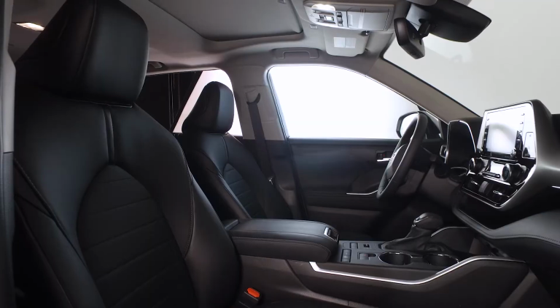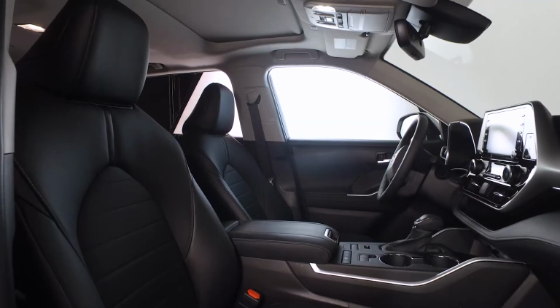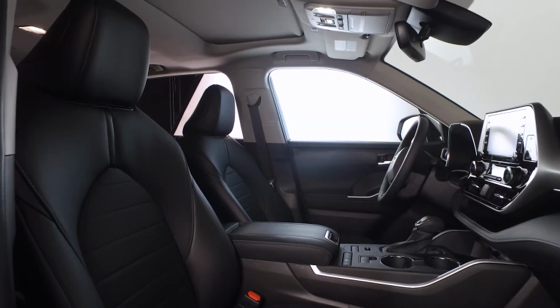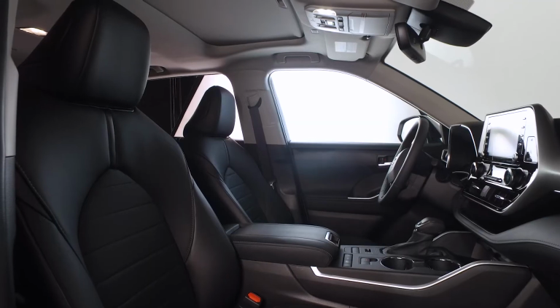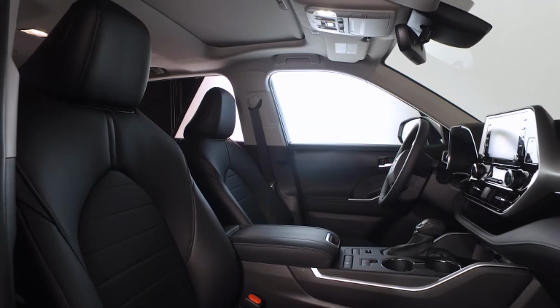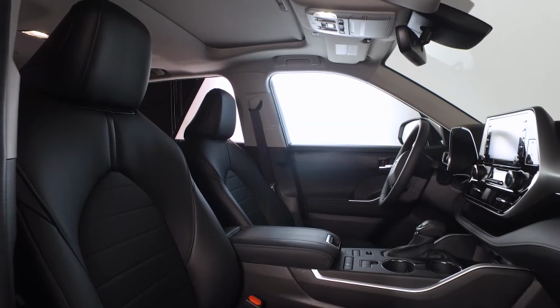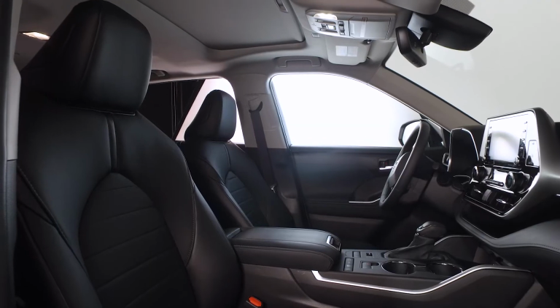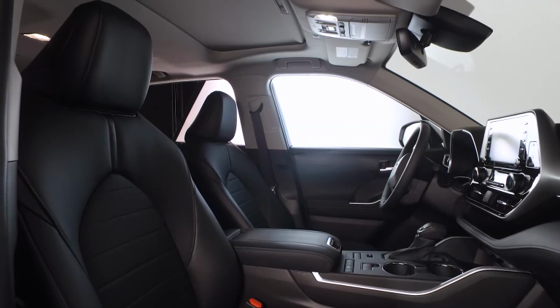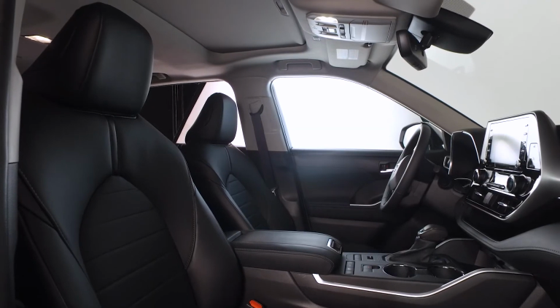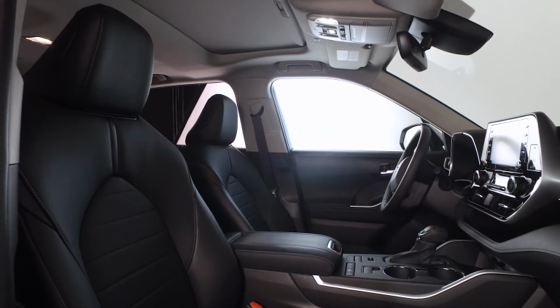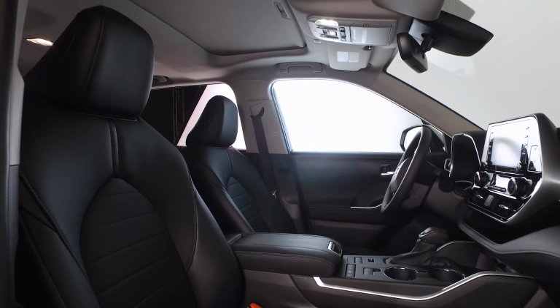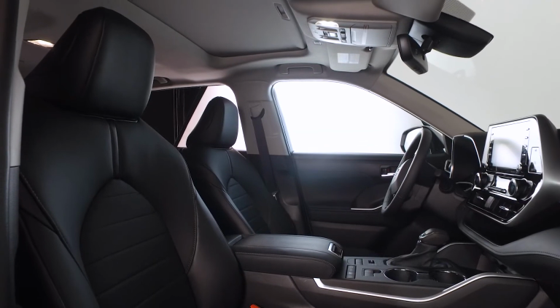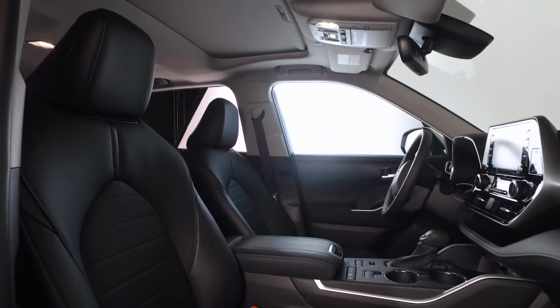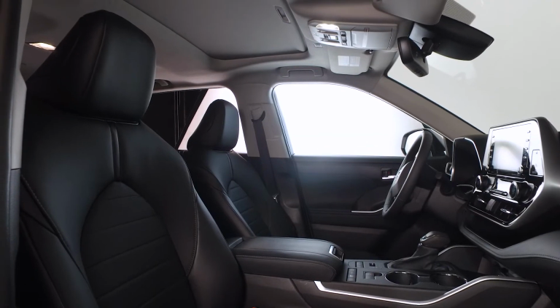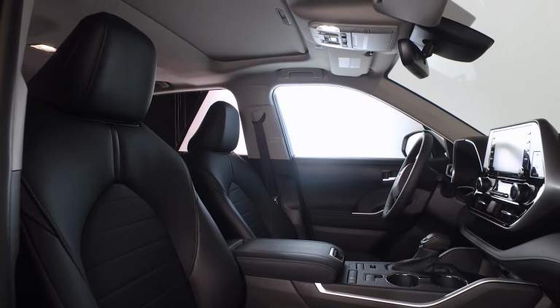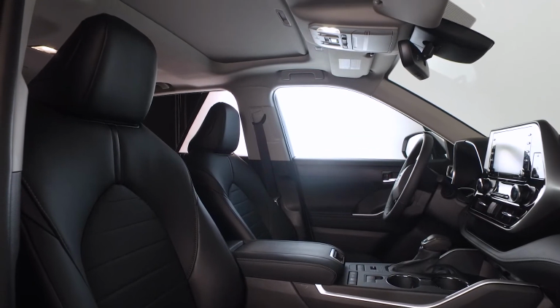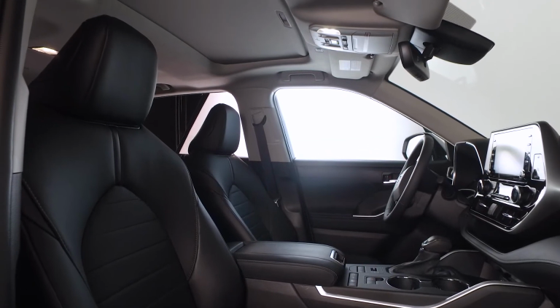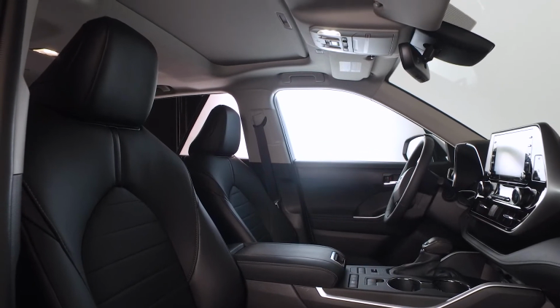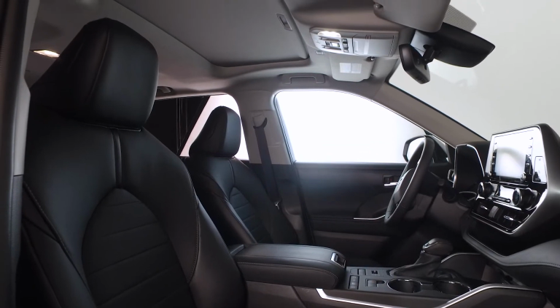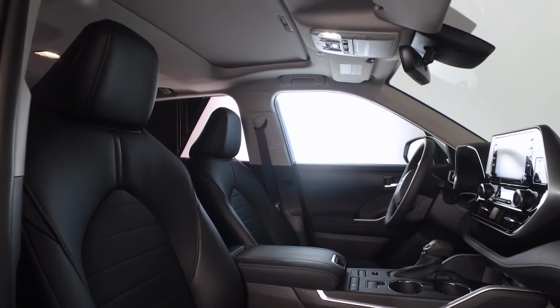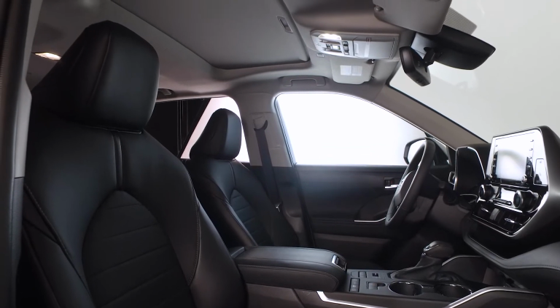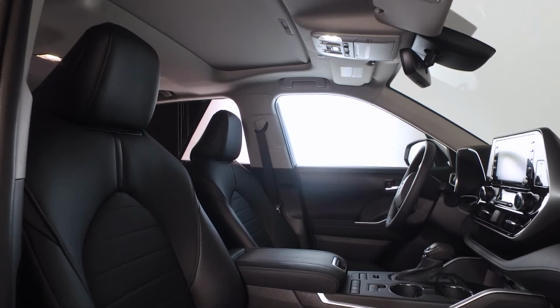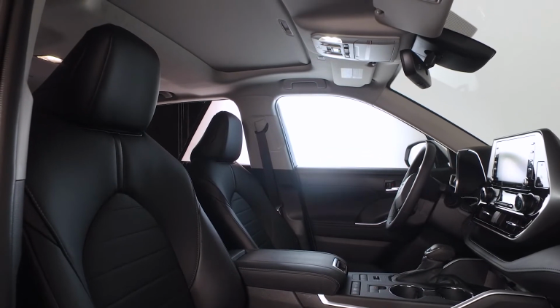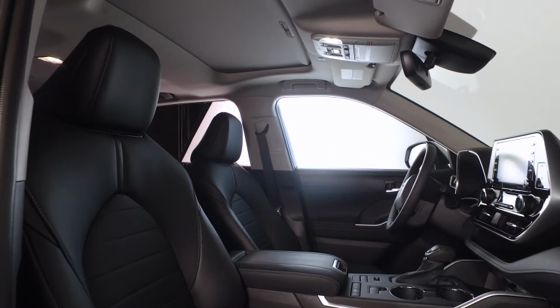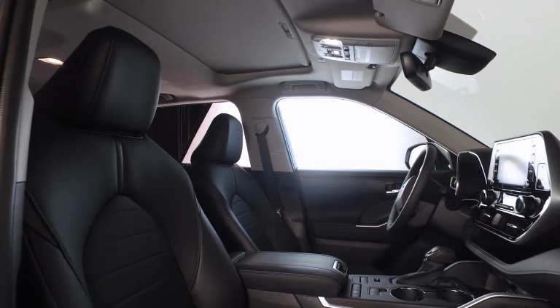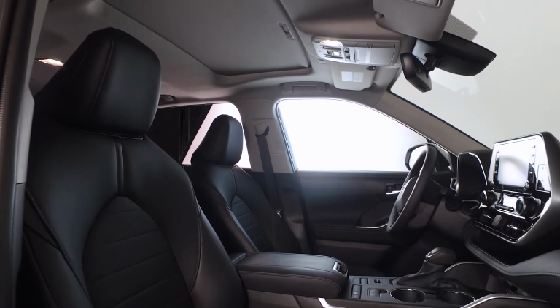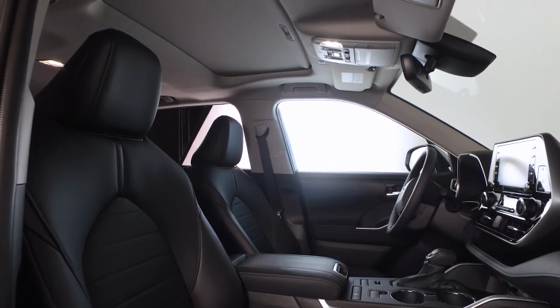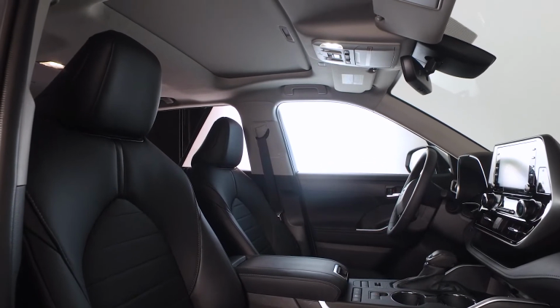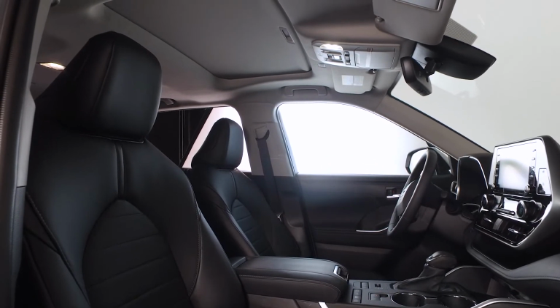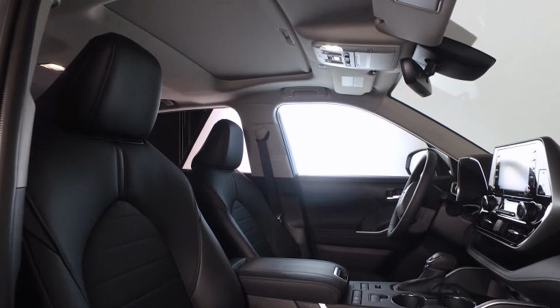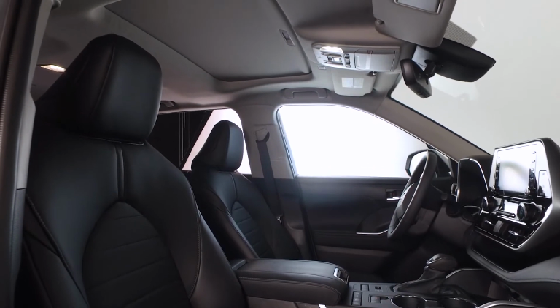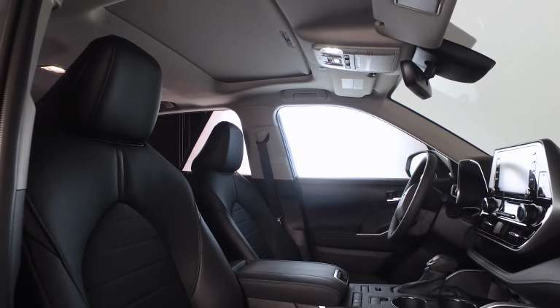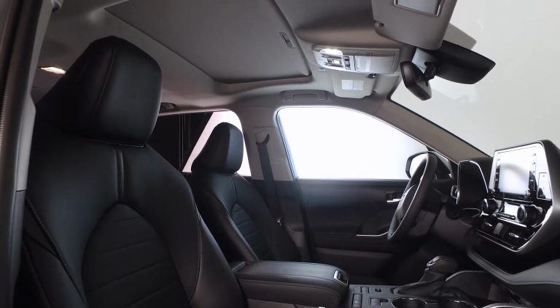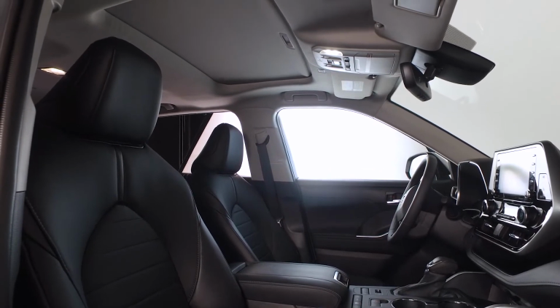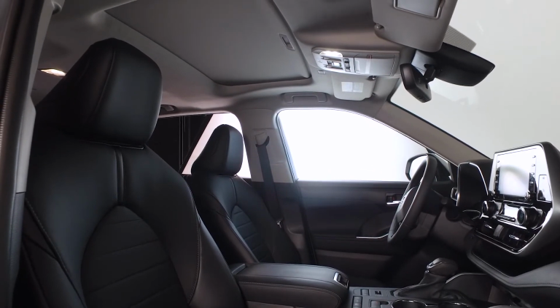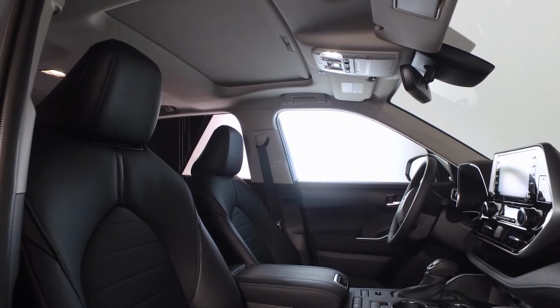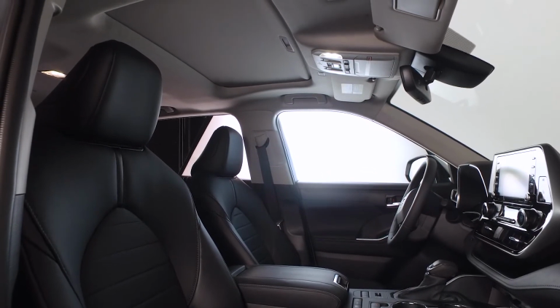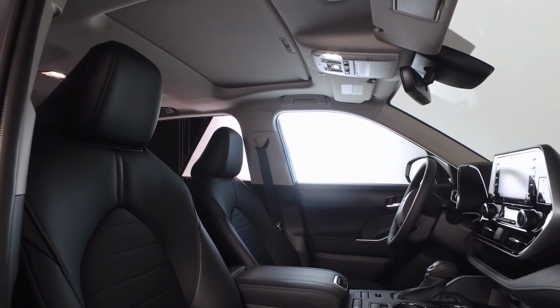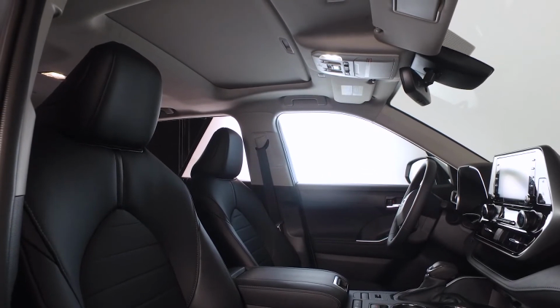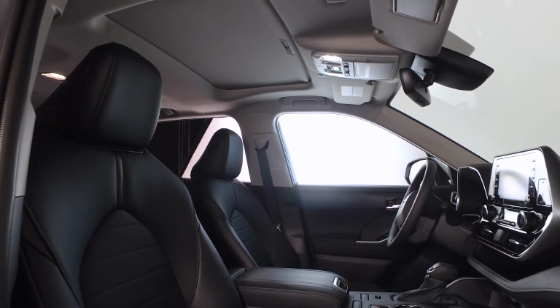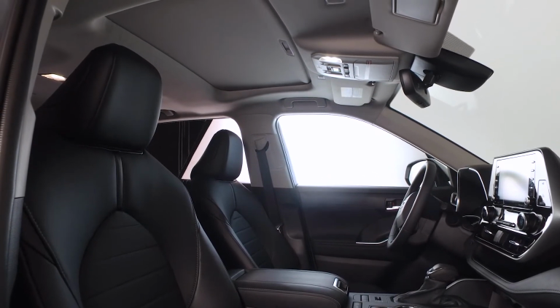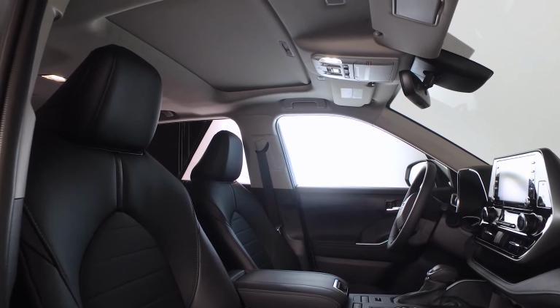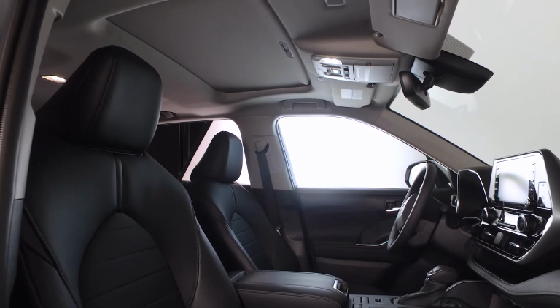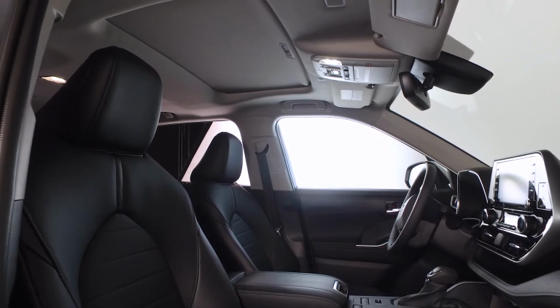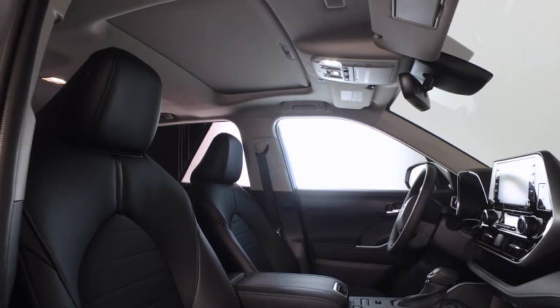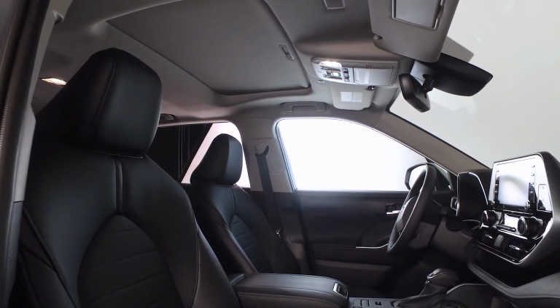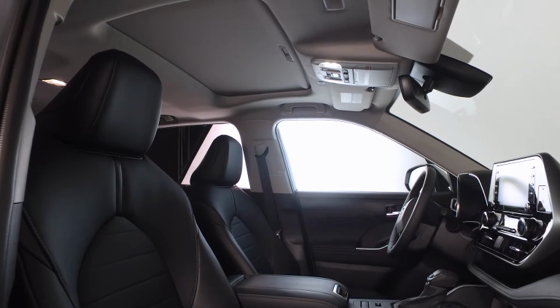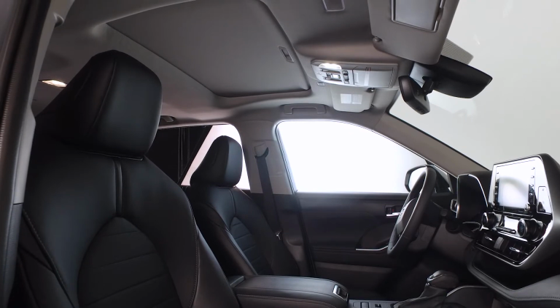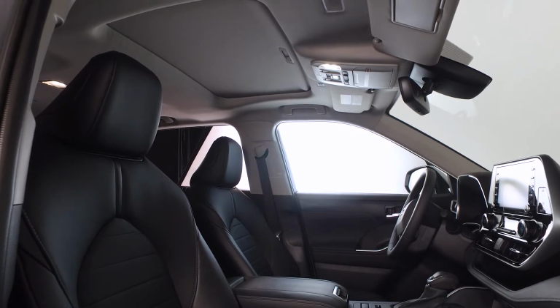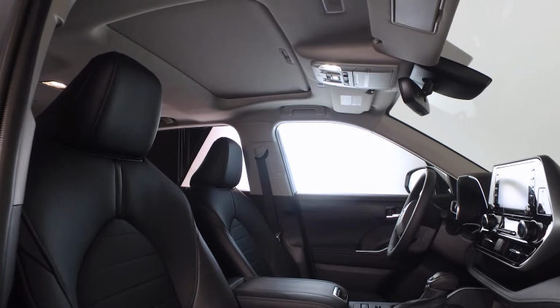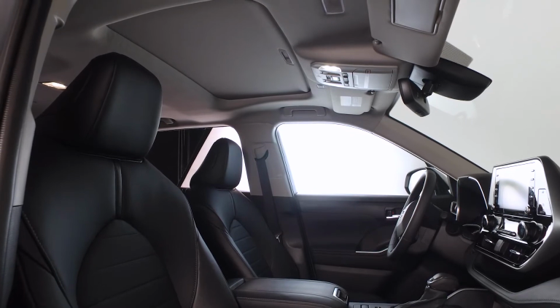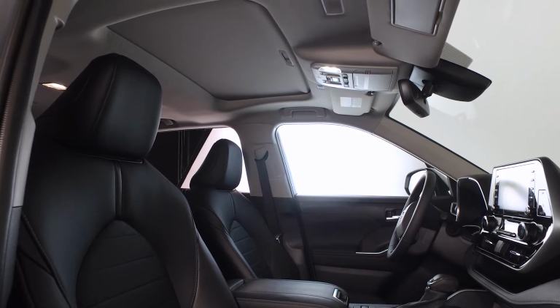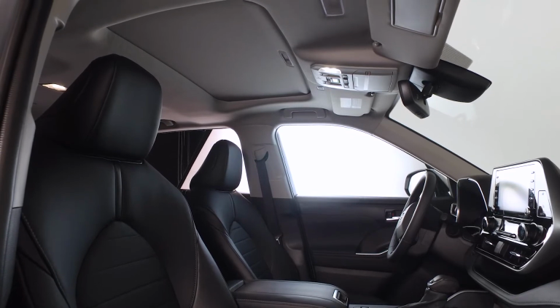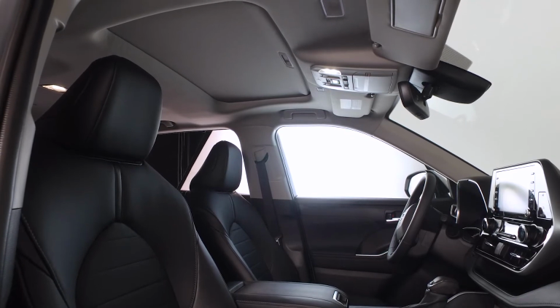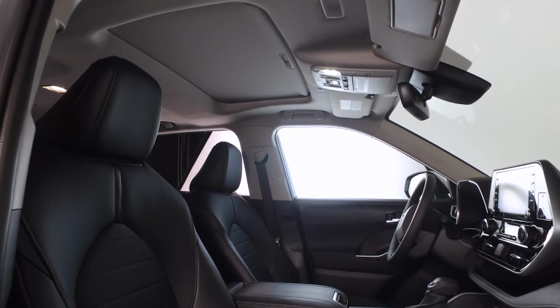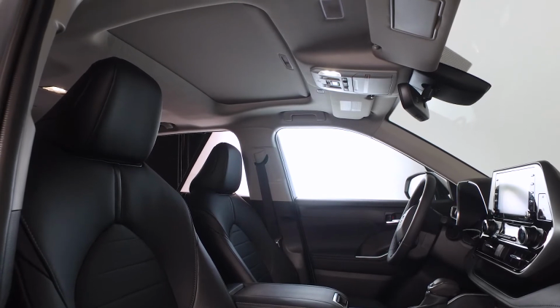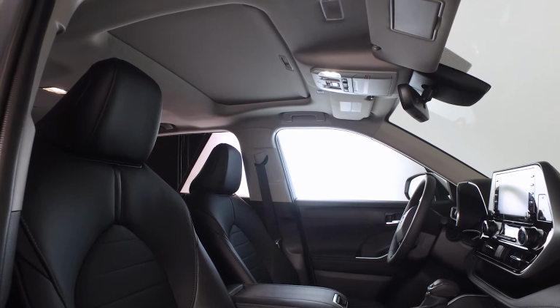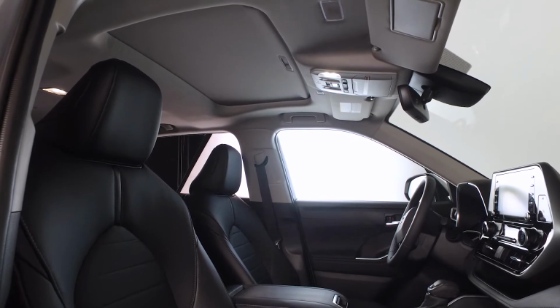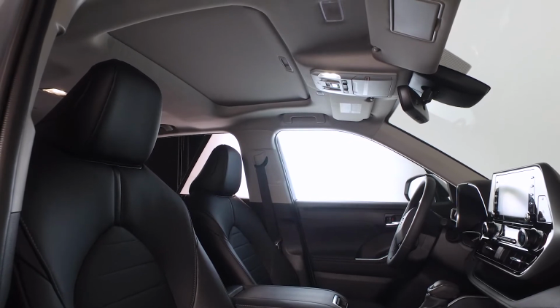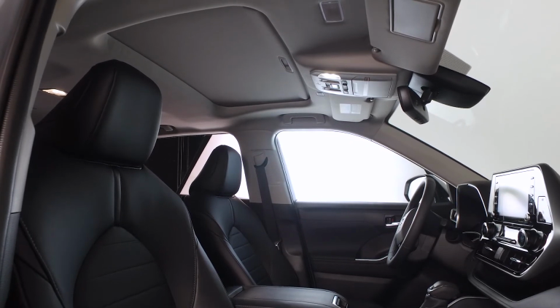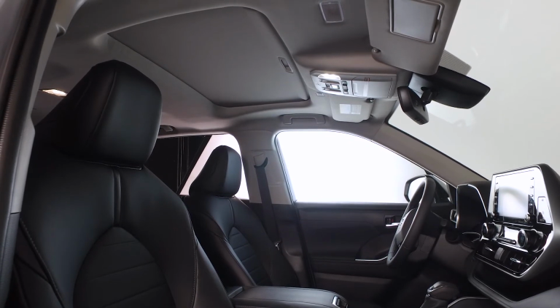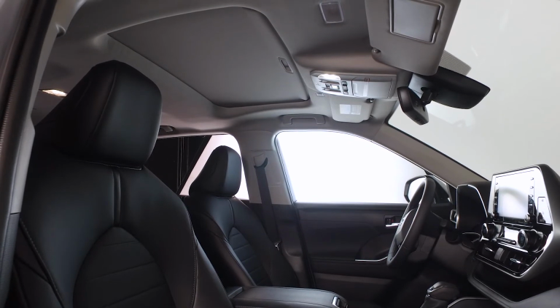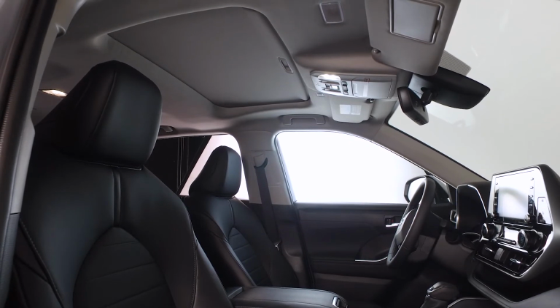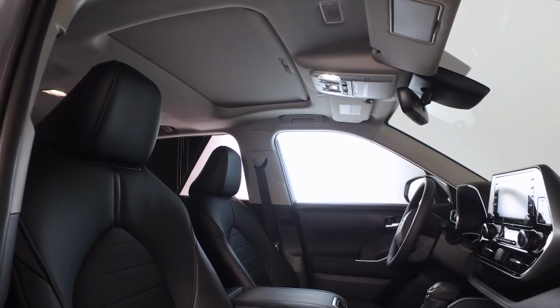Once inside, you'll notice the power tilt-to-slide moonroof with sunshade and one-touch open-close with jam protection.